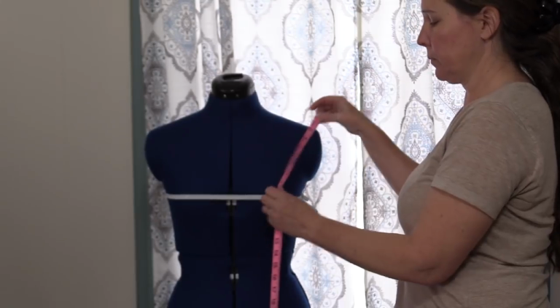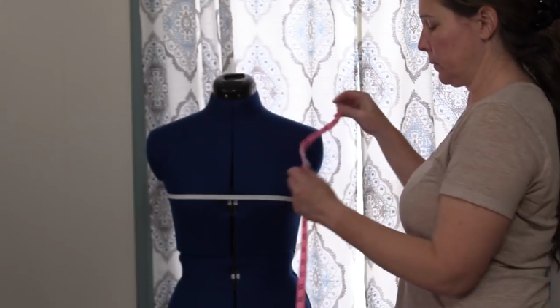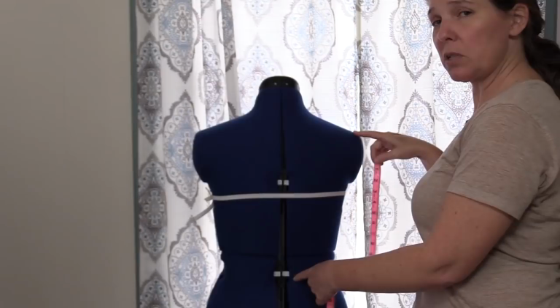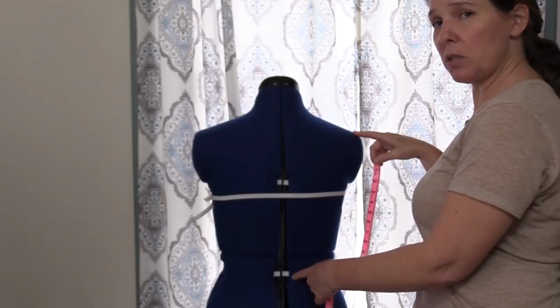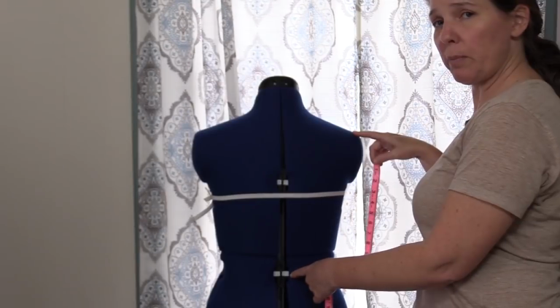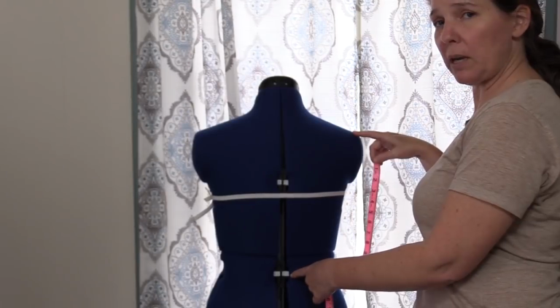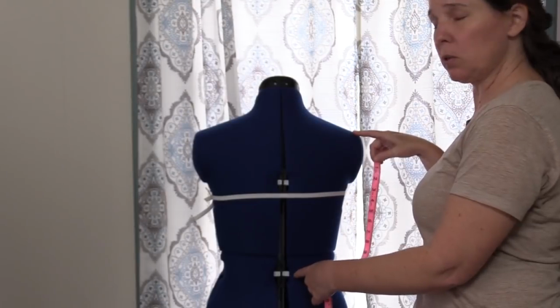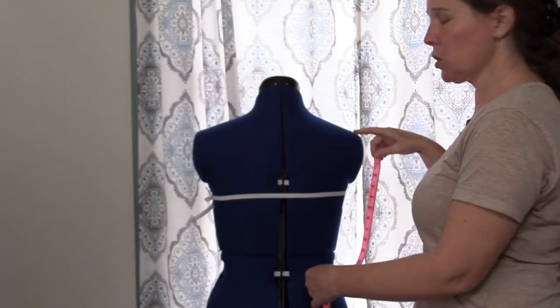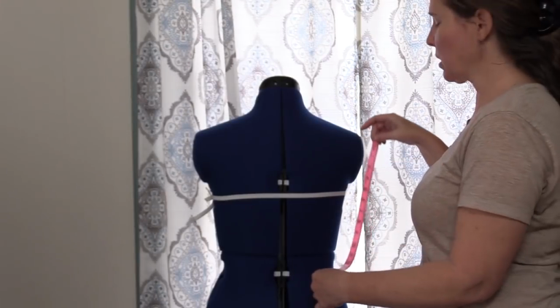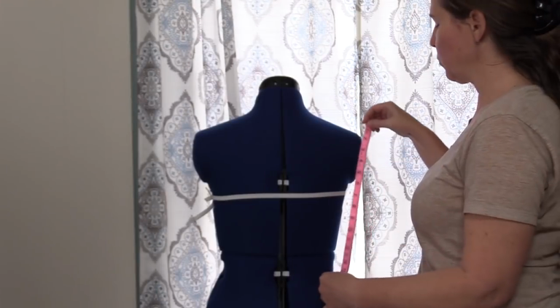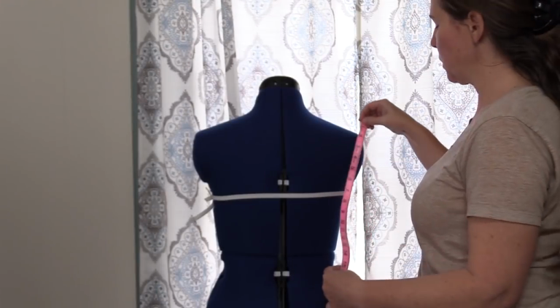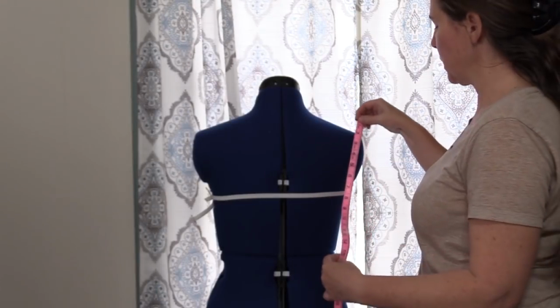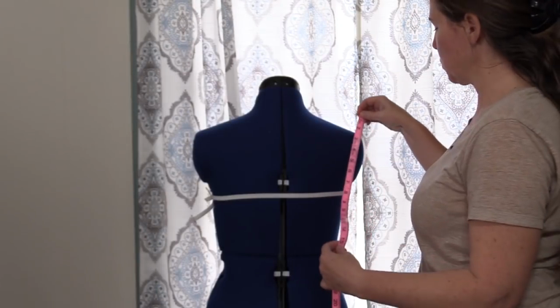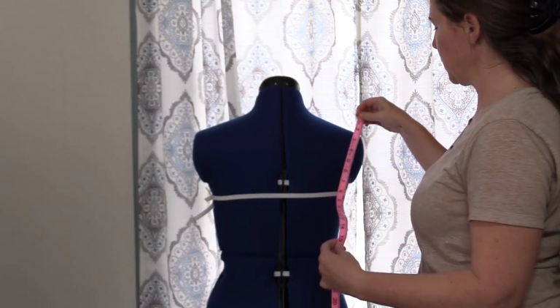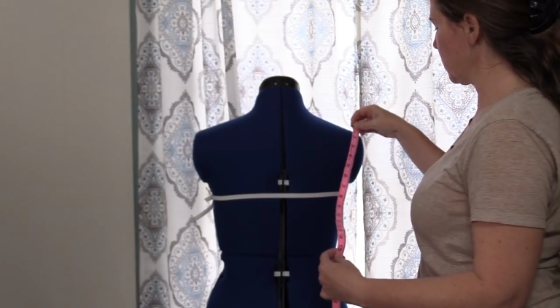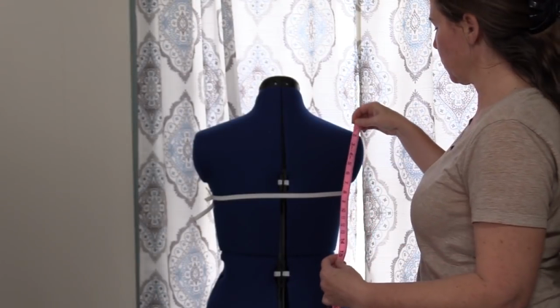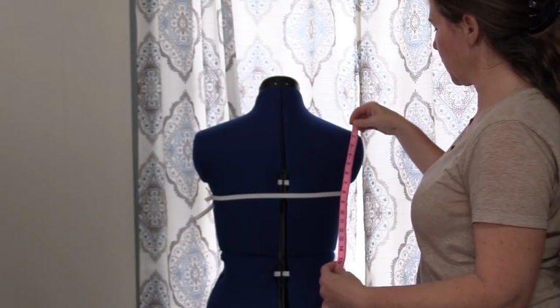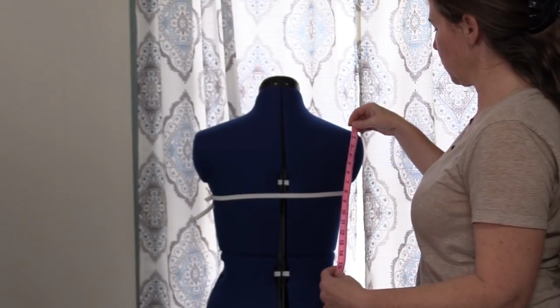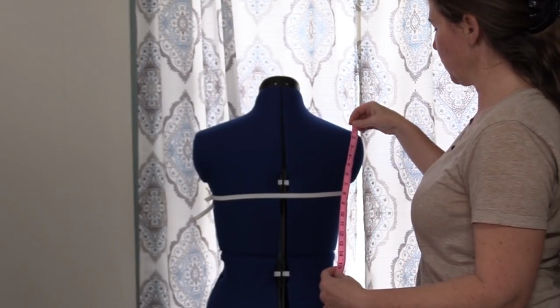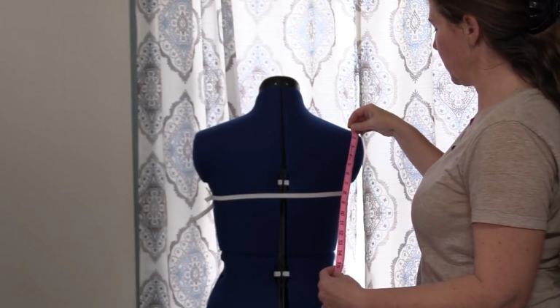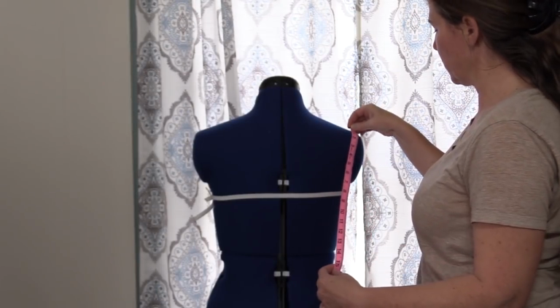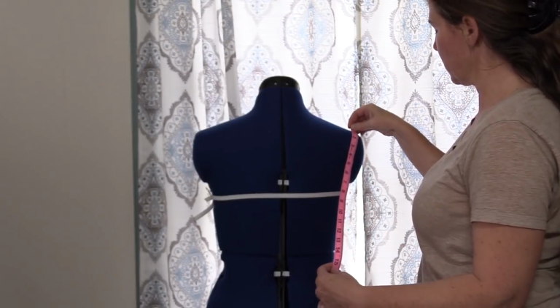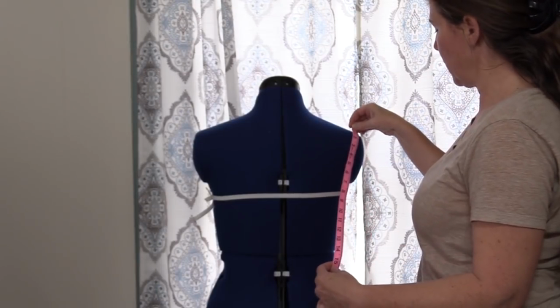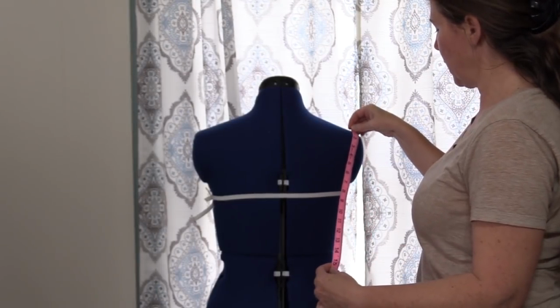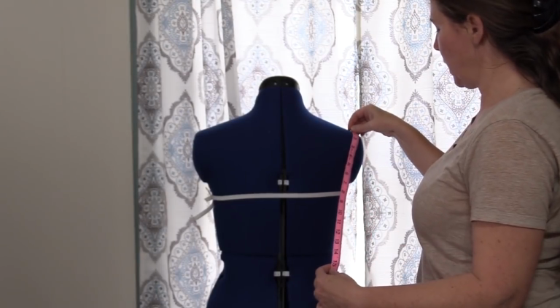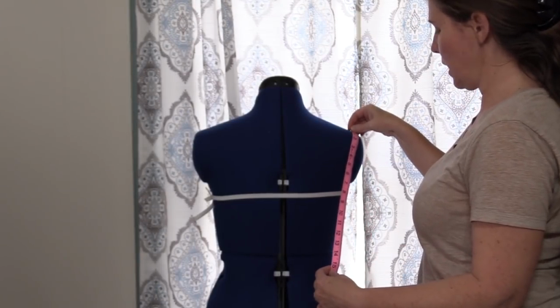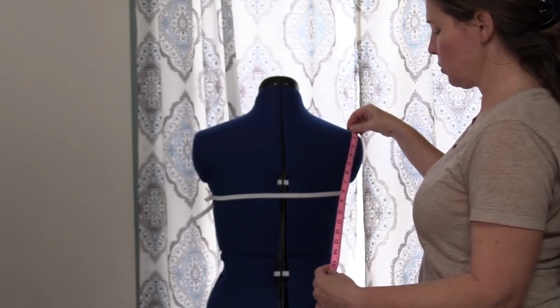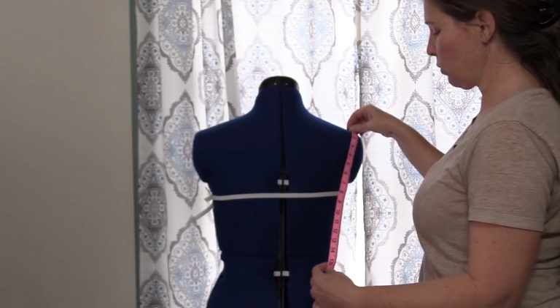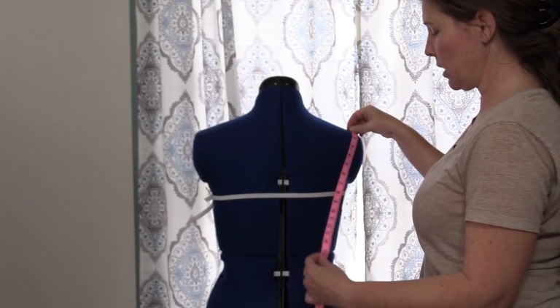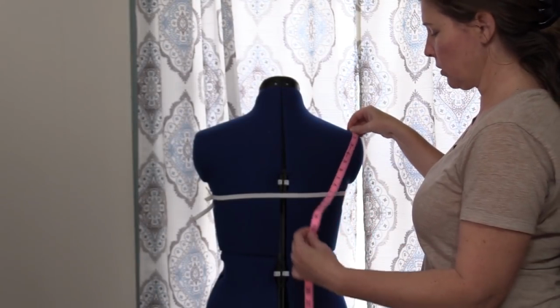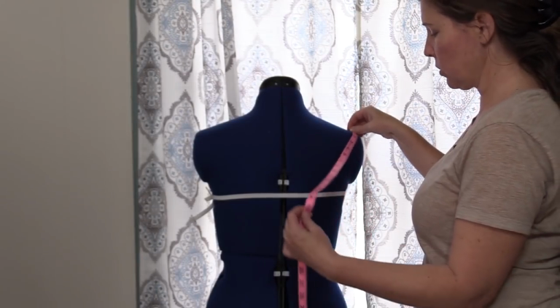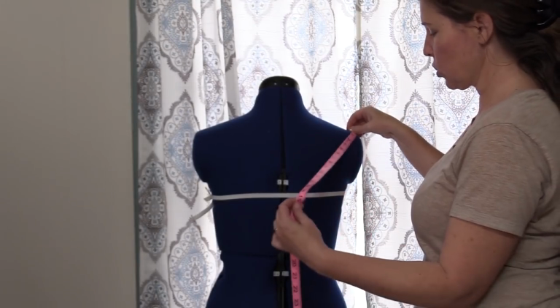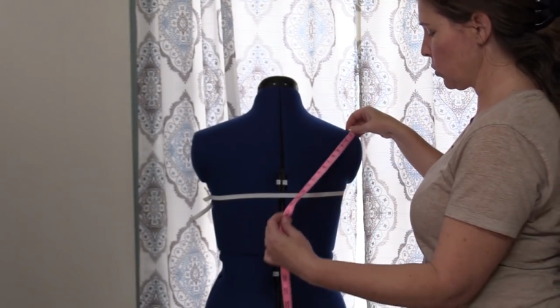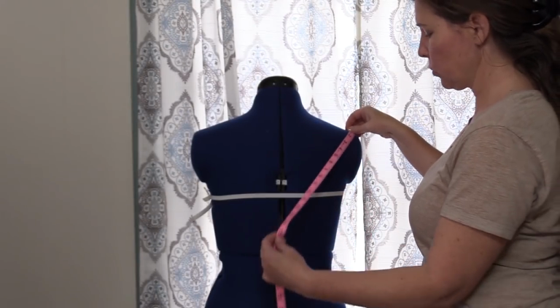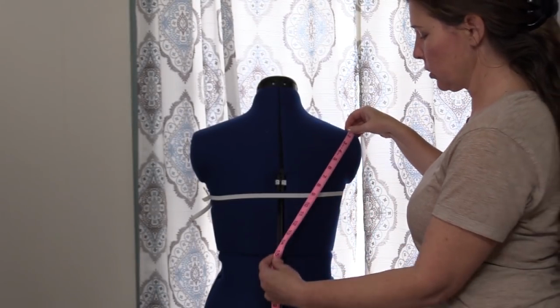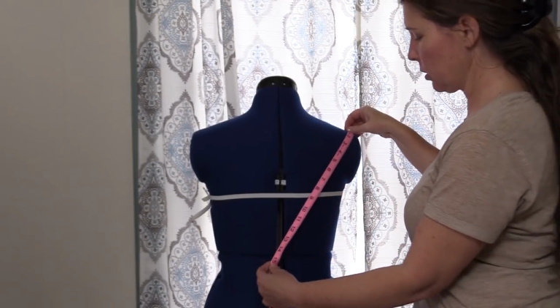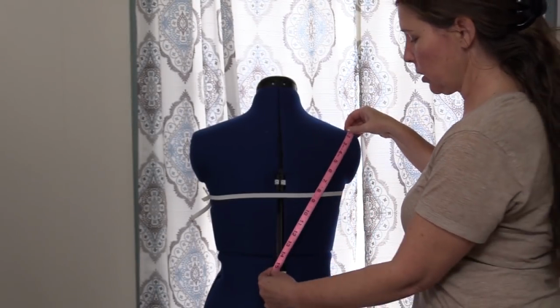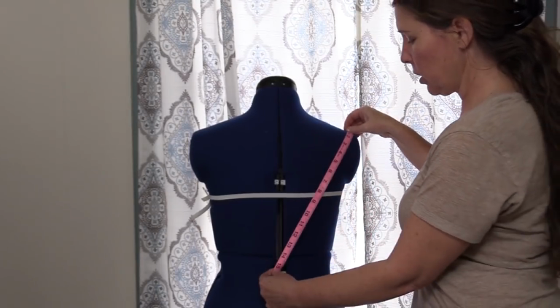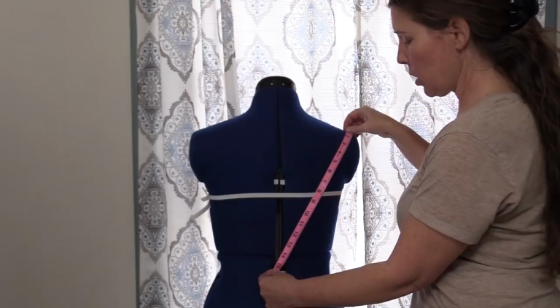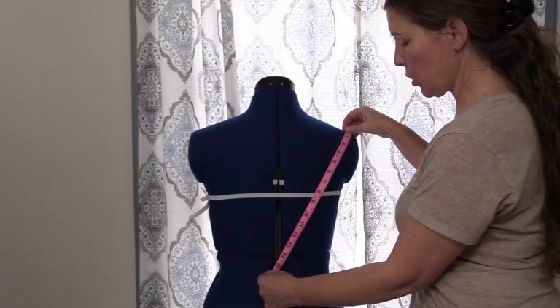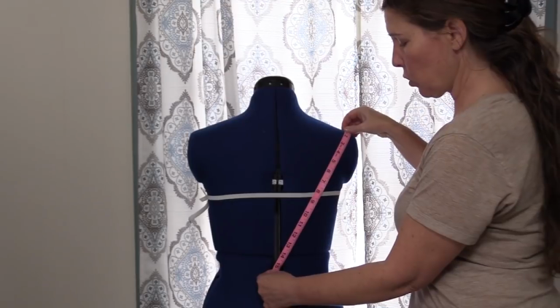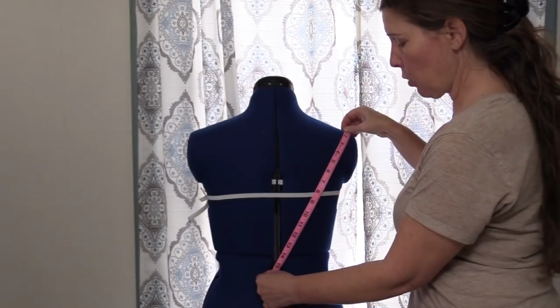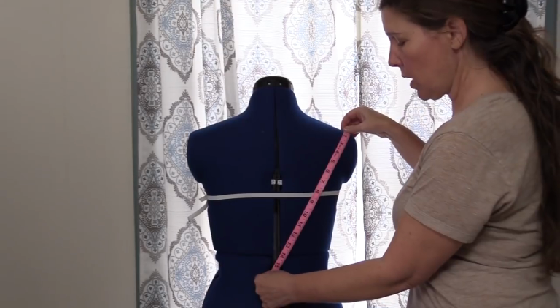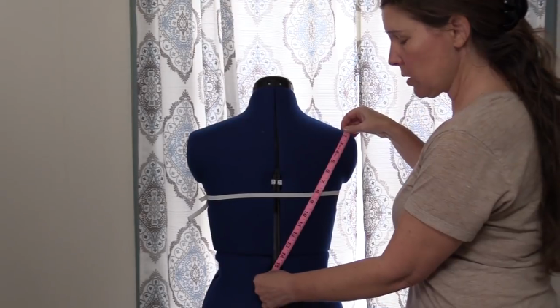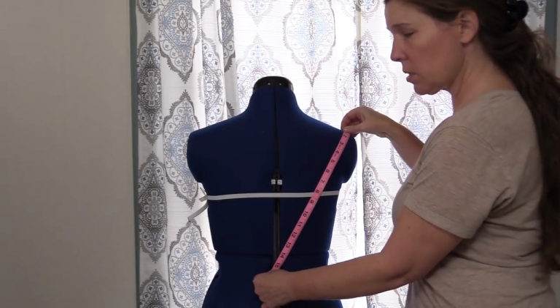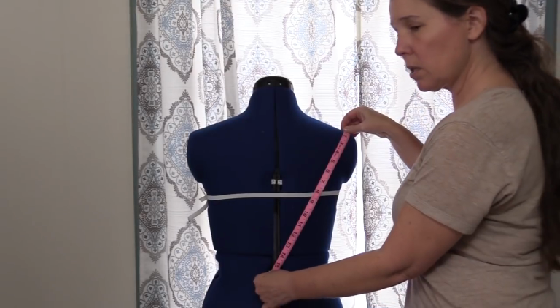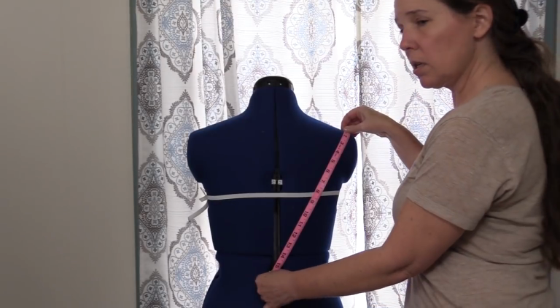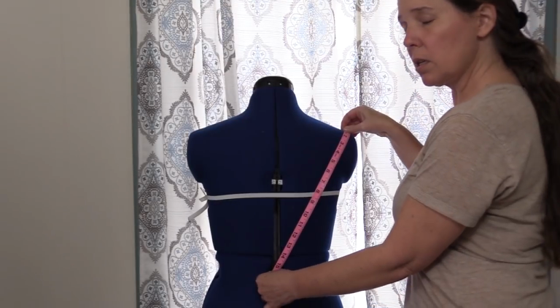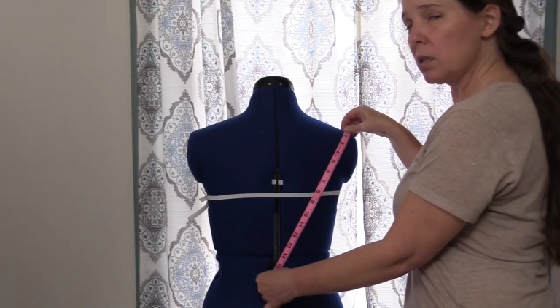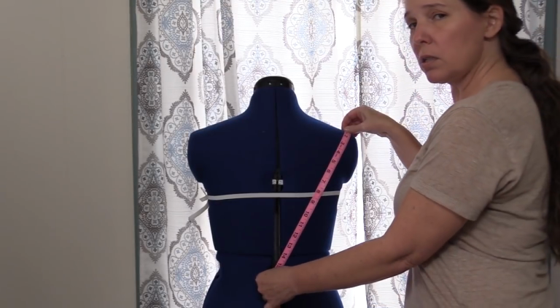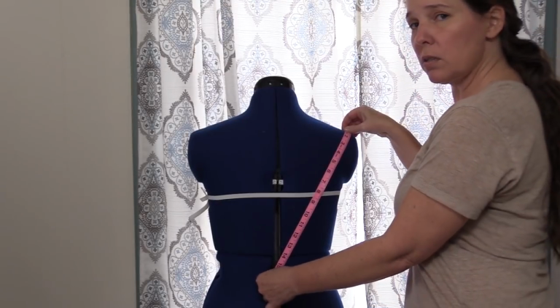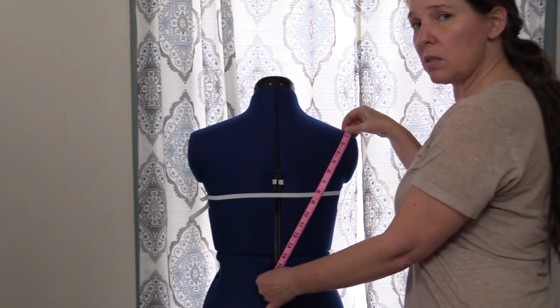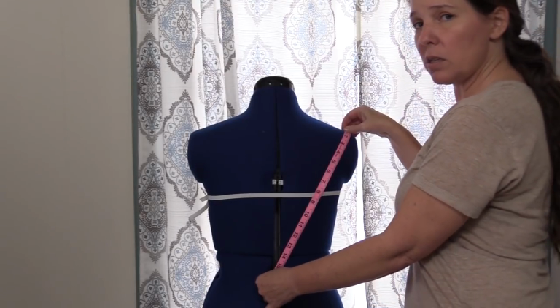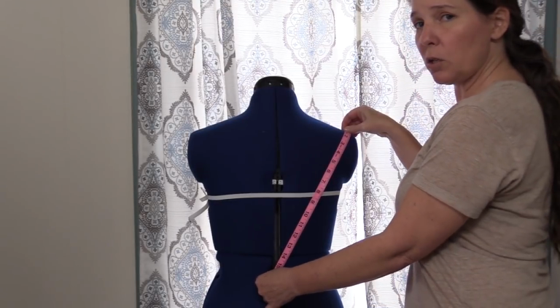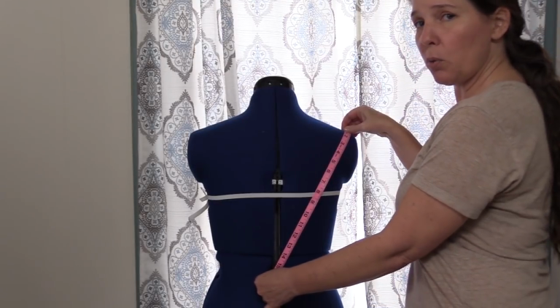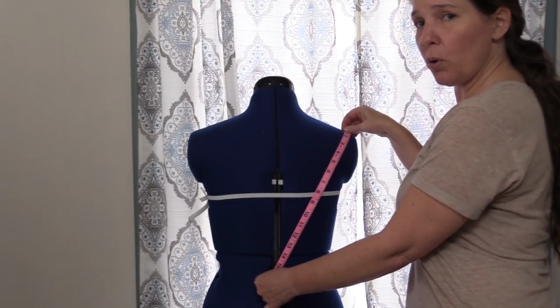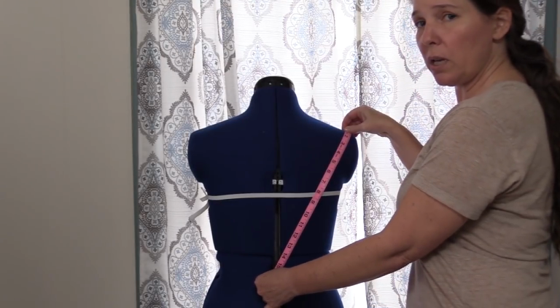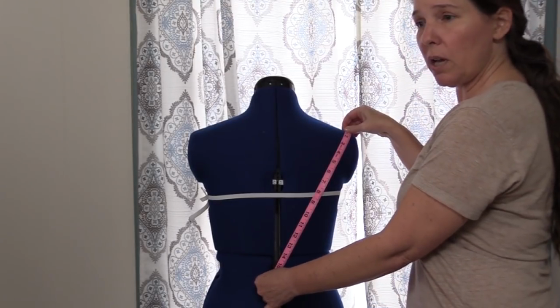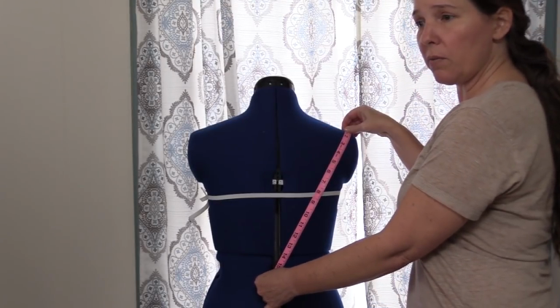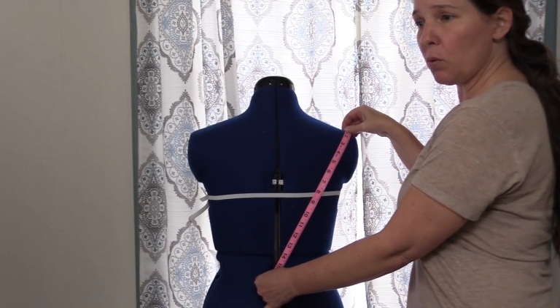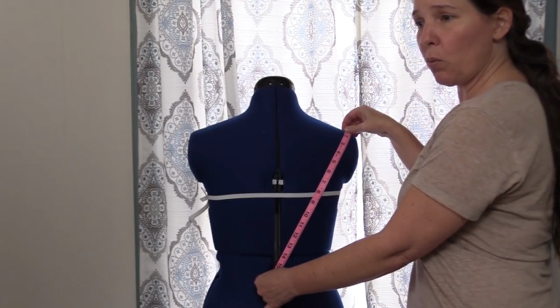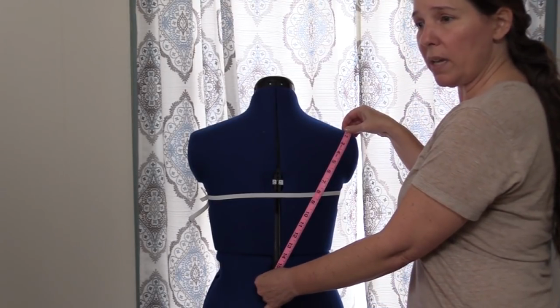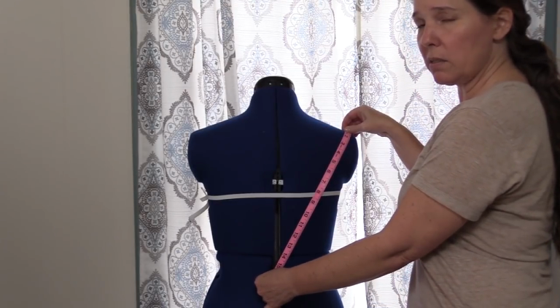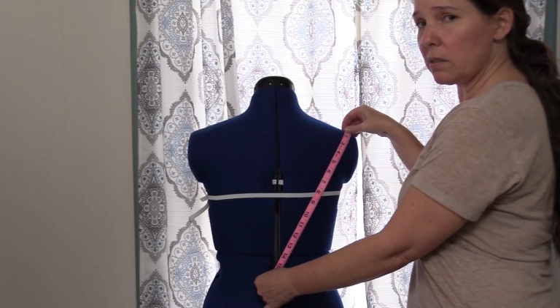For the center back, we have just one measurement. Go from the edge of the shoulder, across to the center point of the waist.